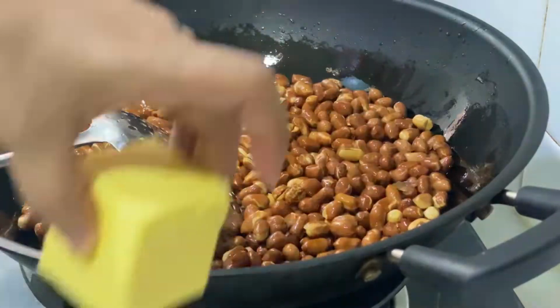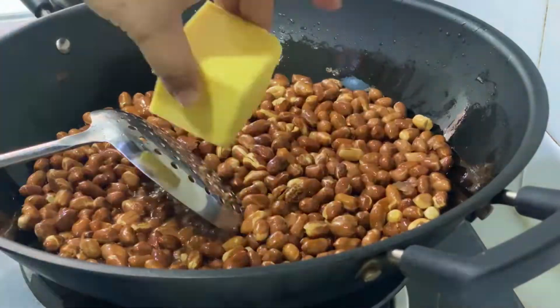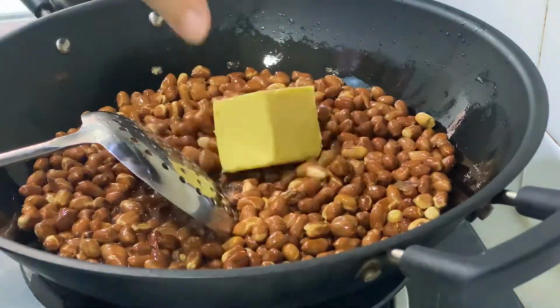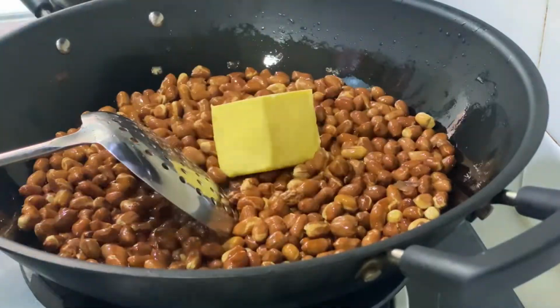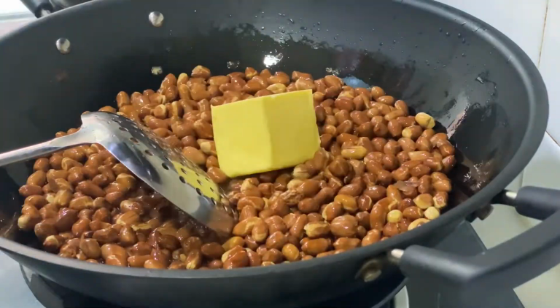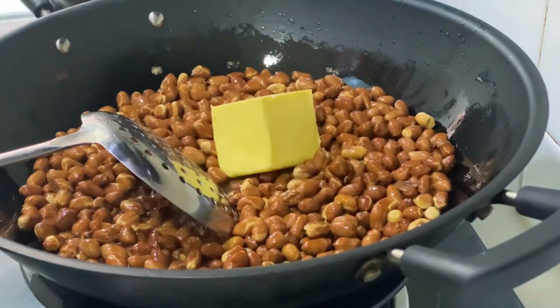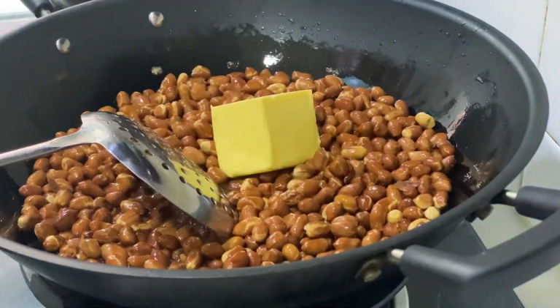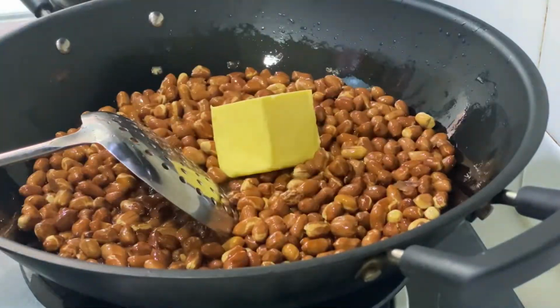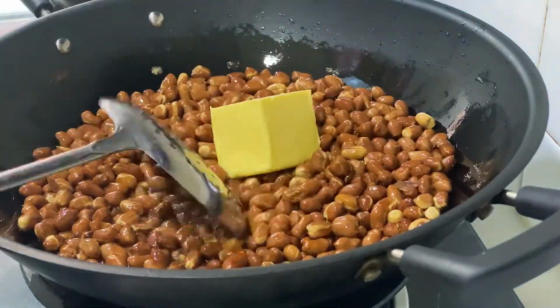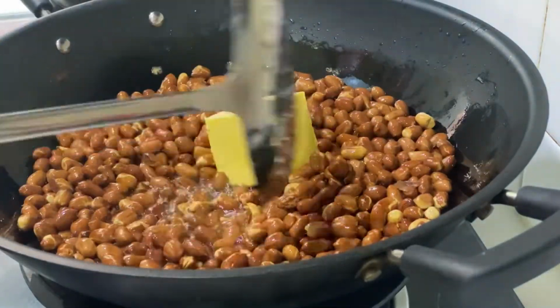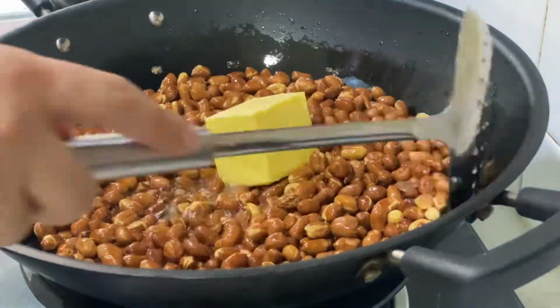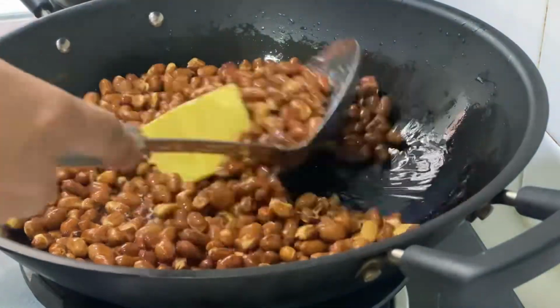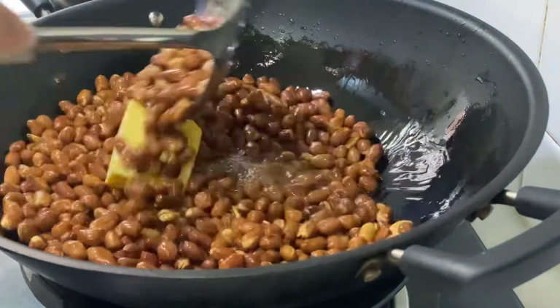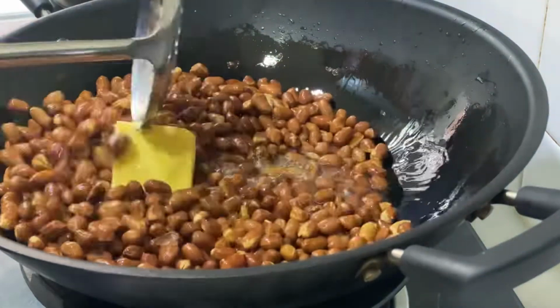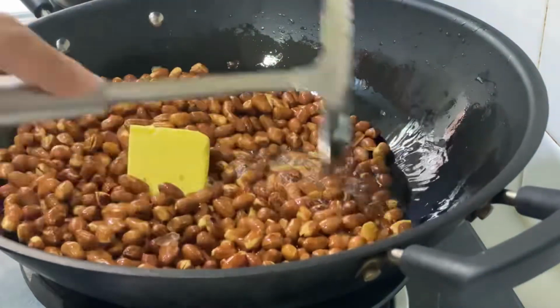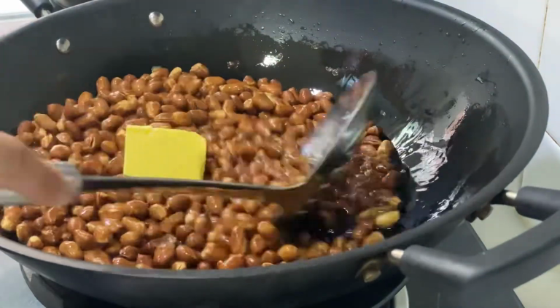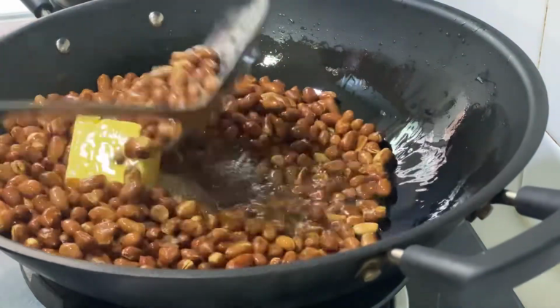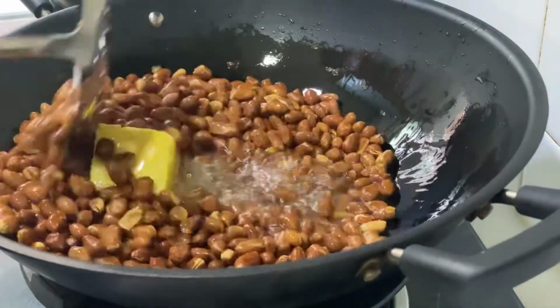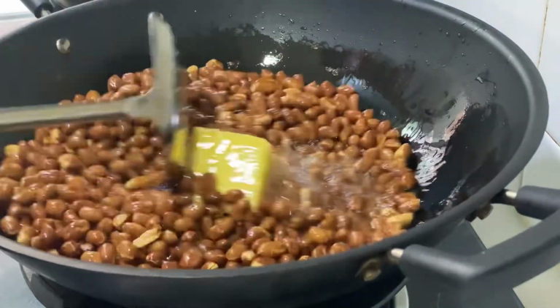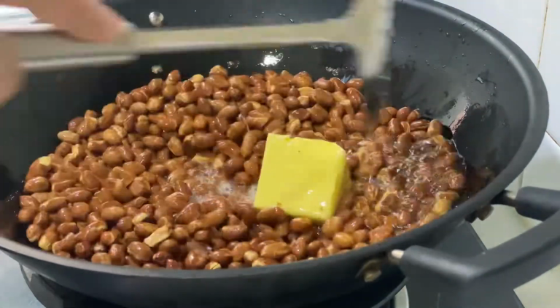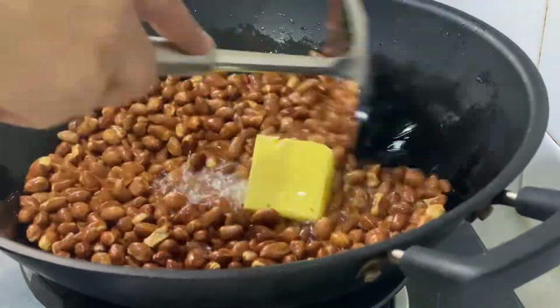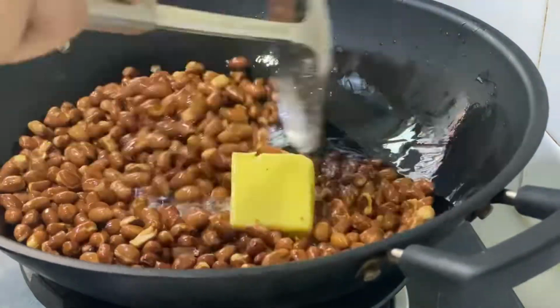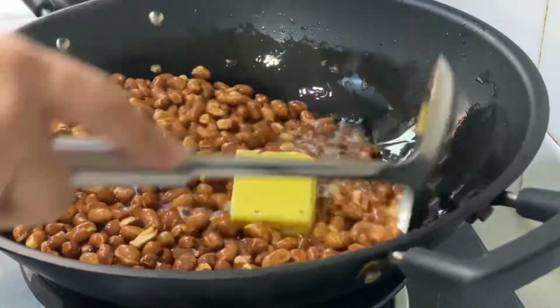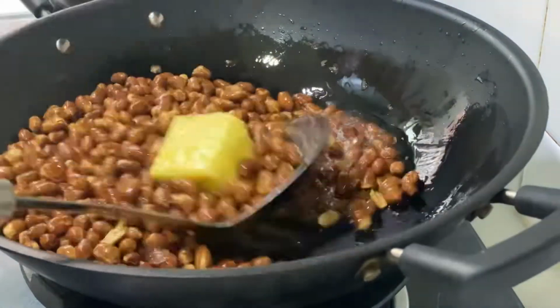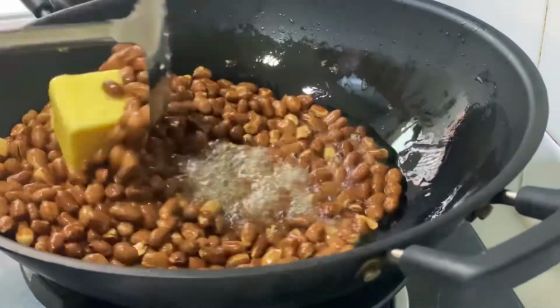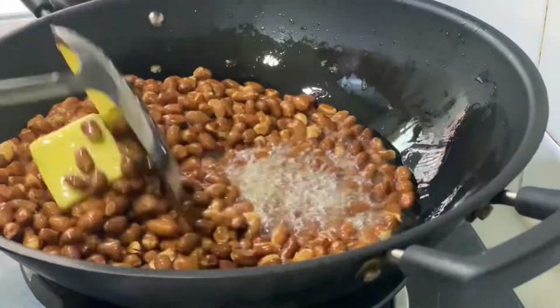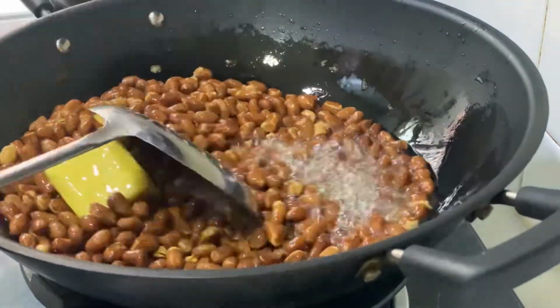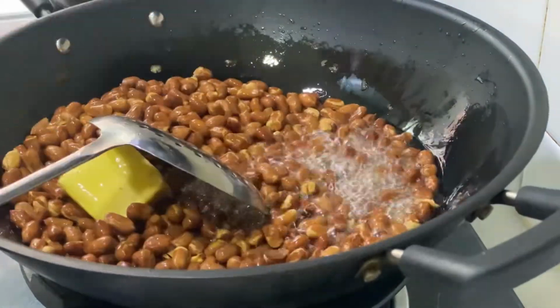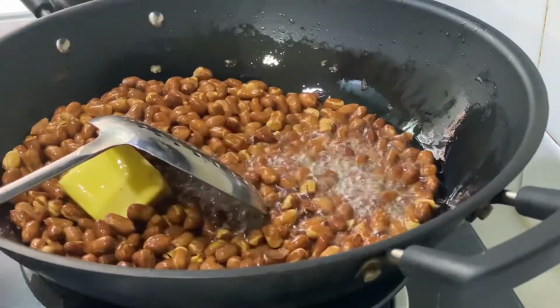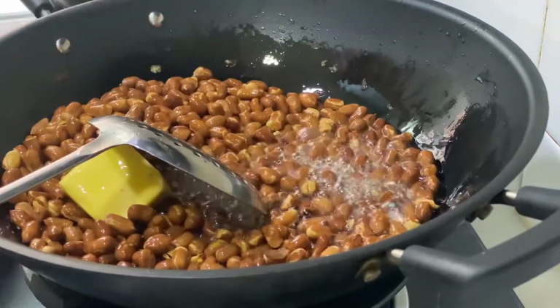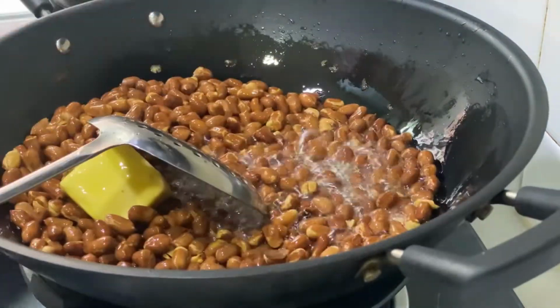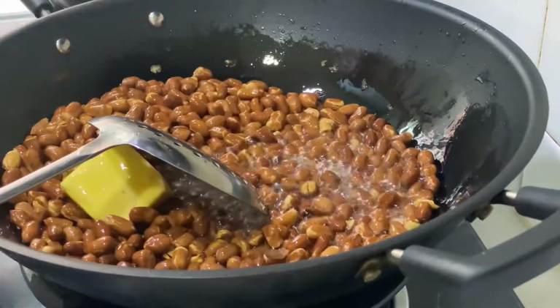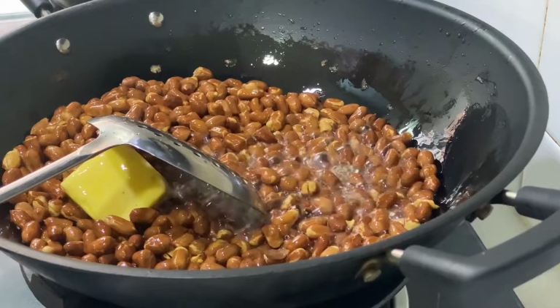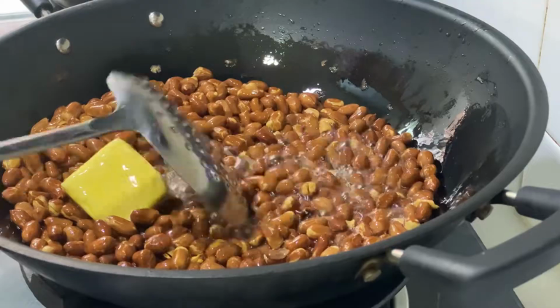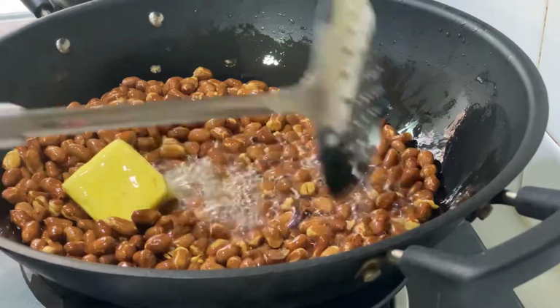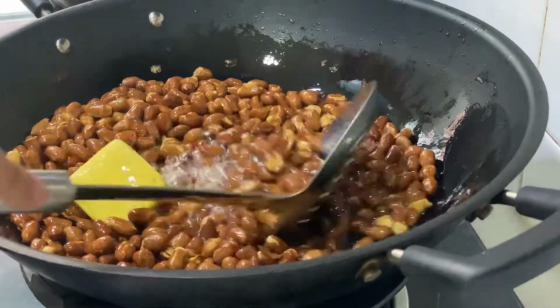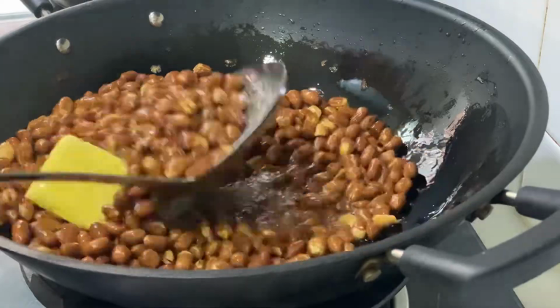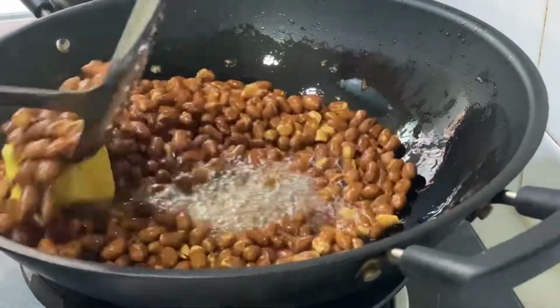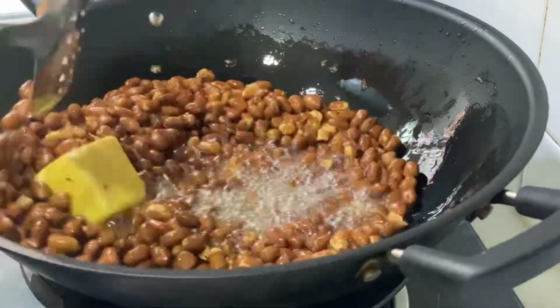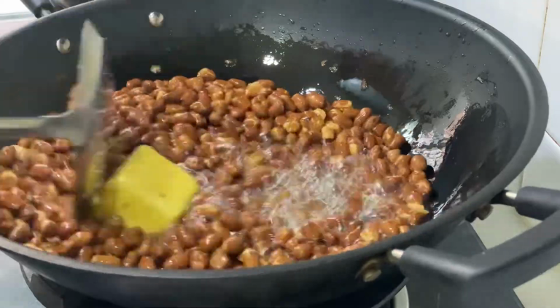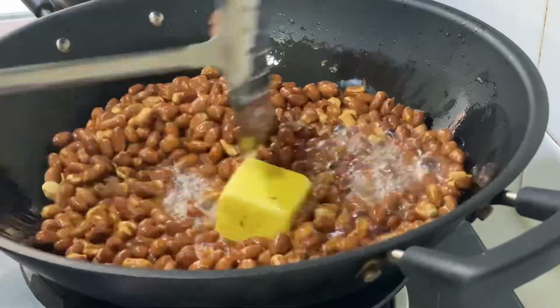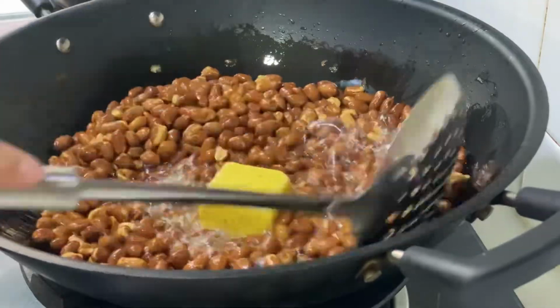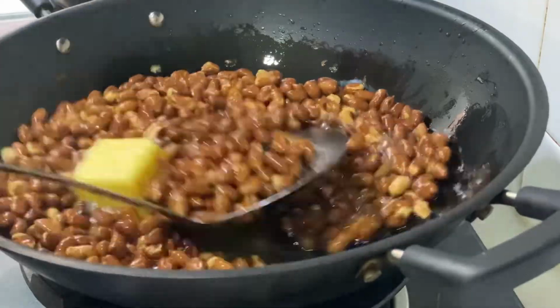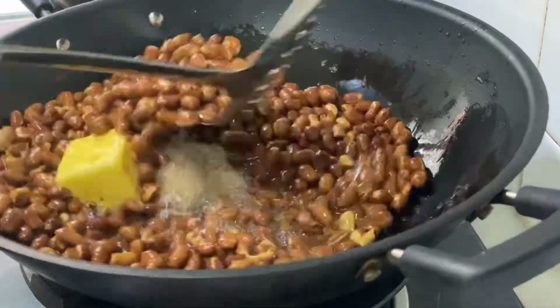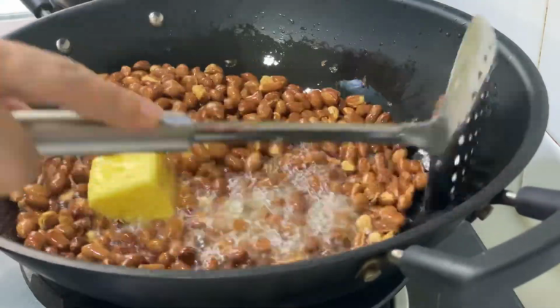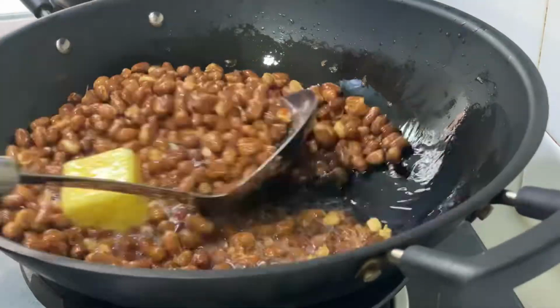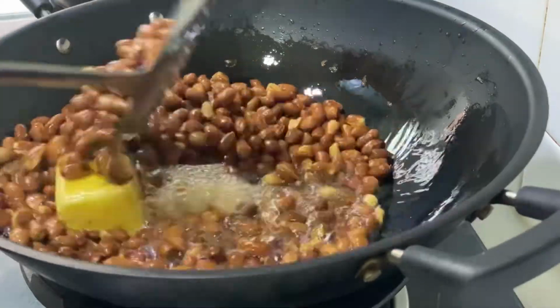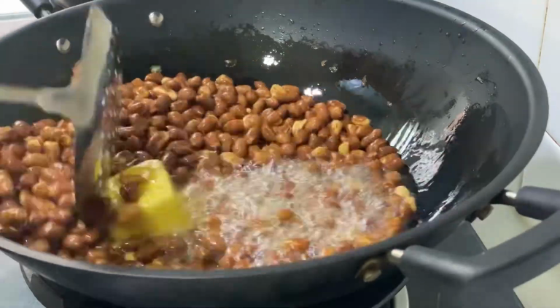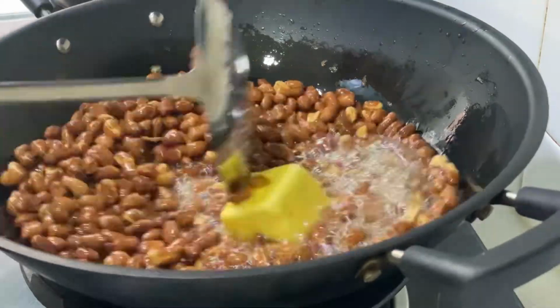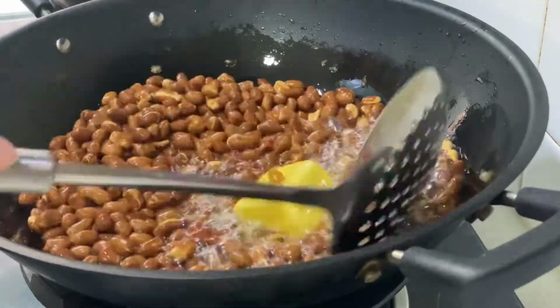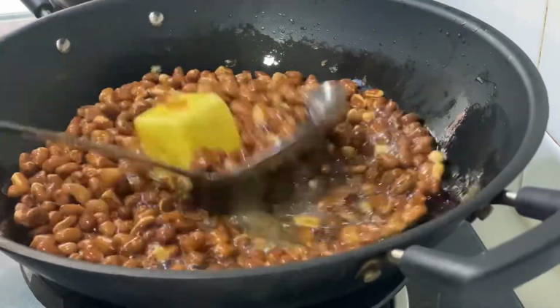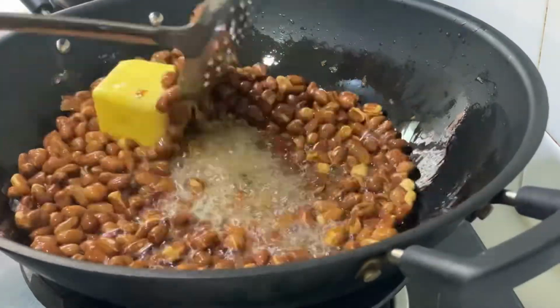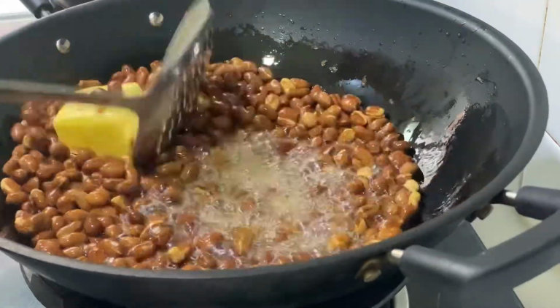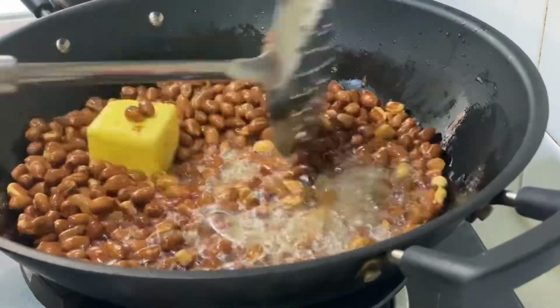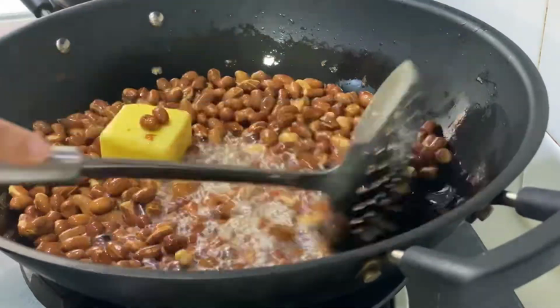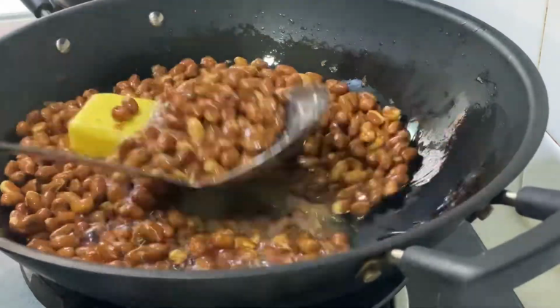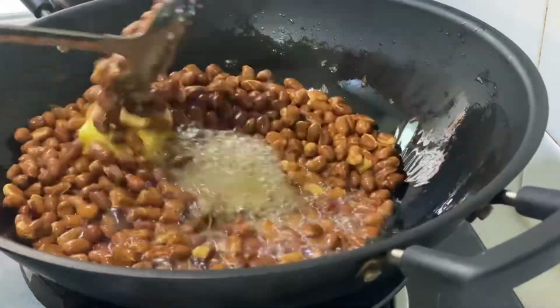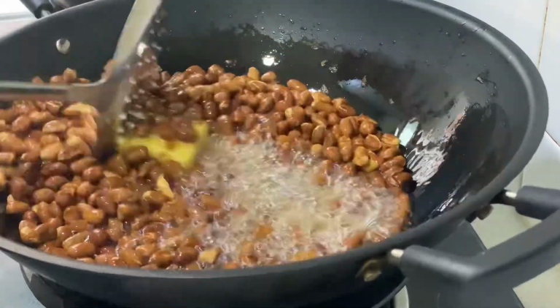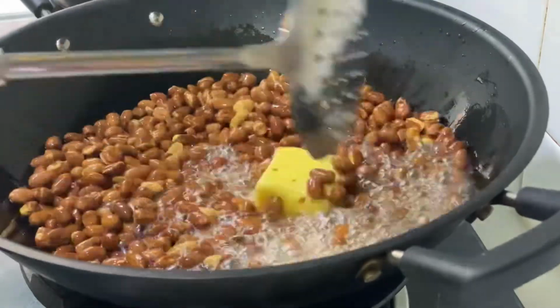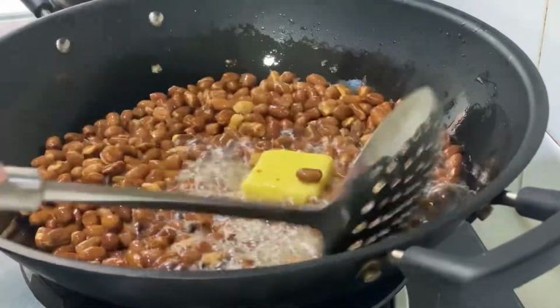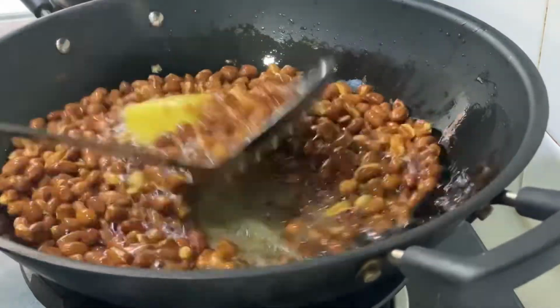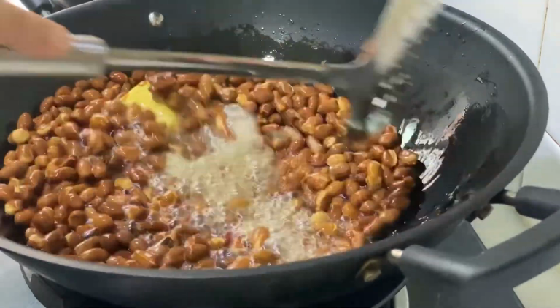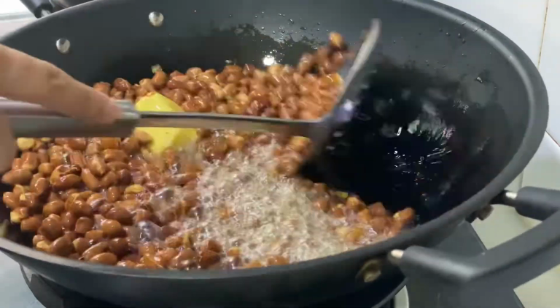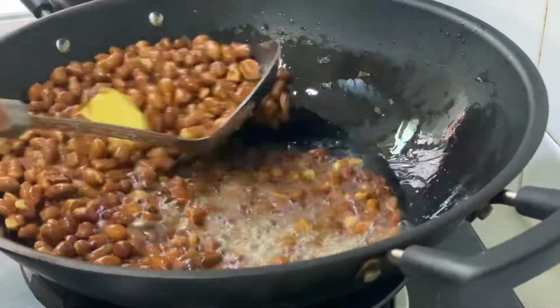Add half a stick of butter. Mix well until the butter is melted.